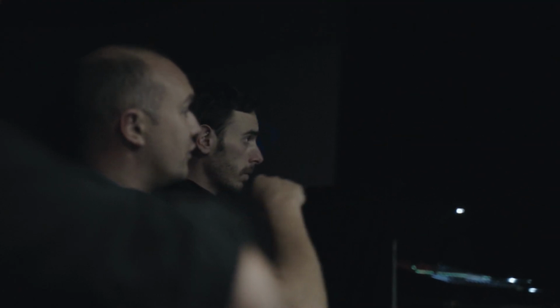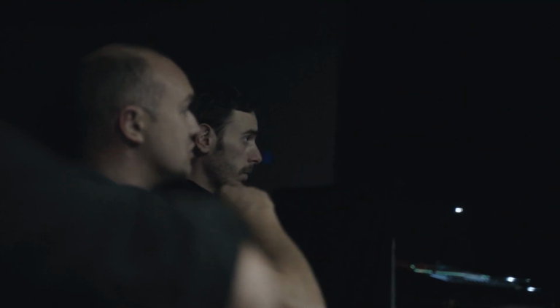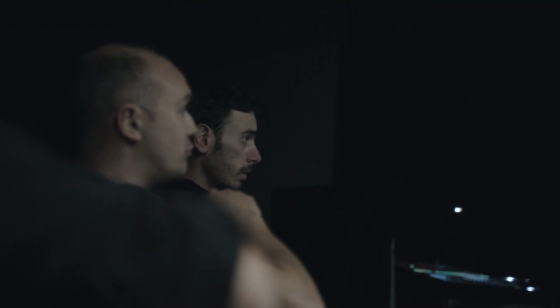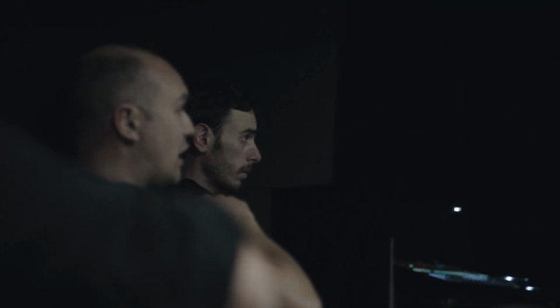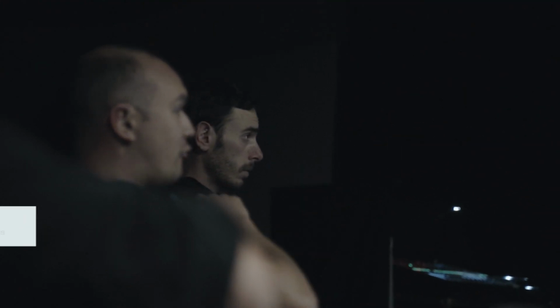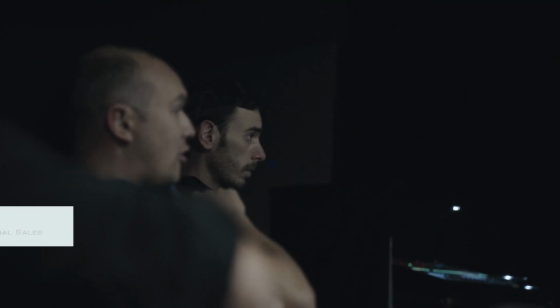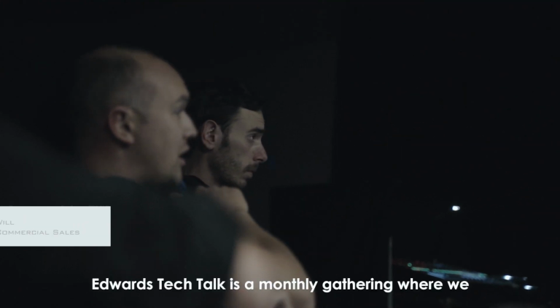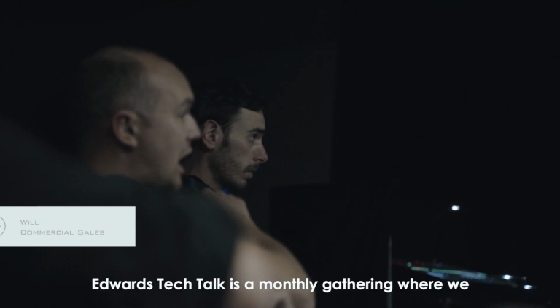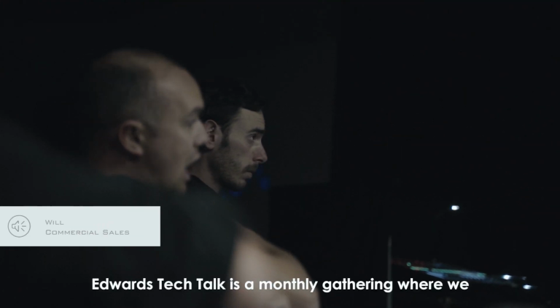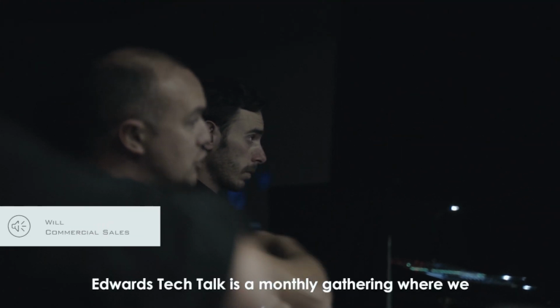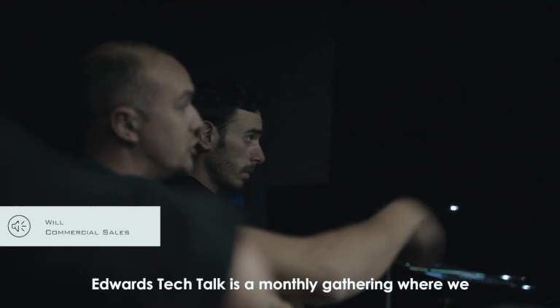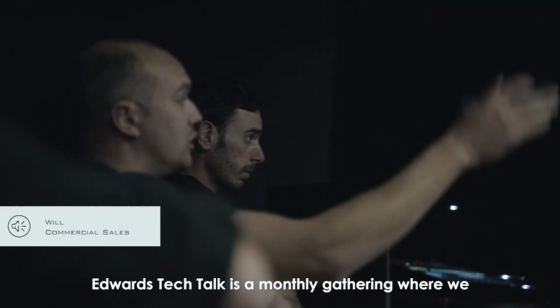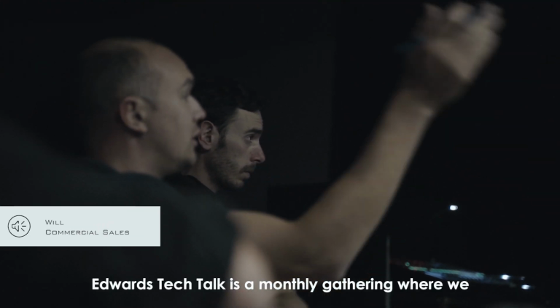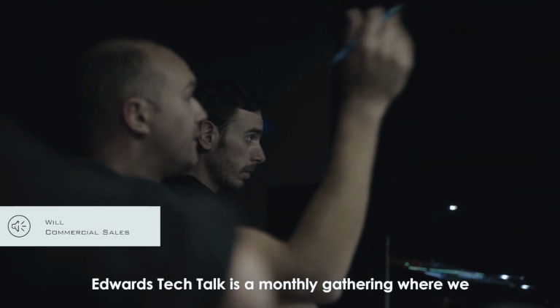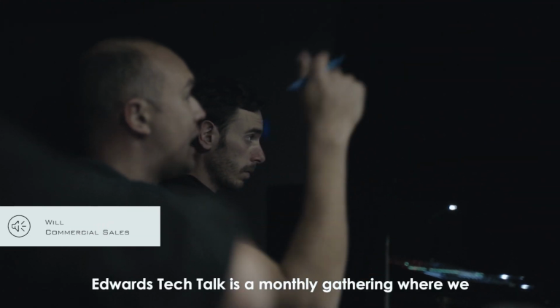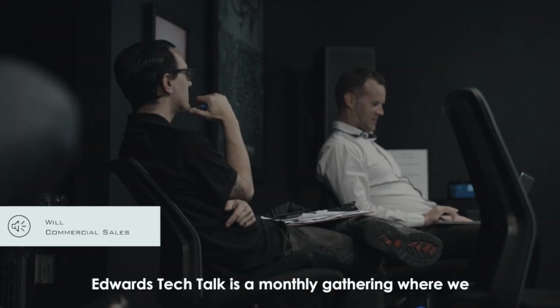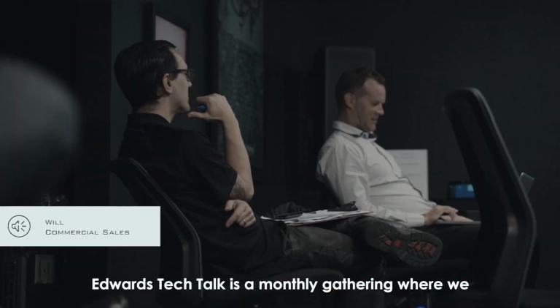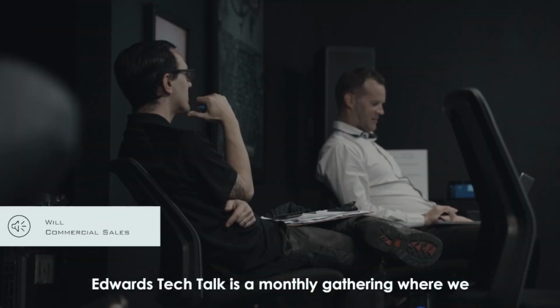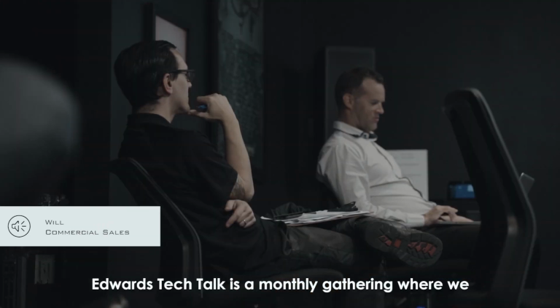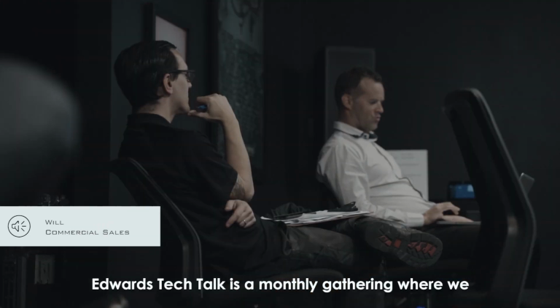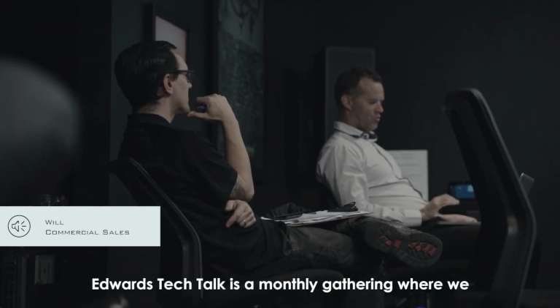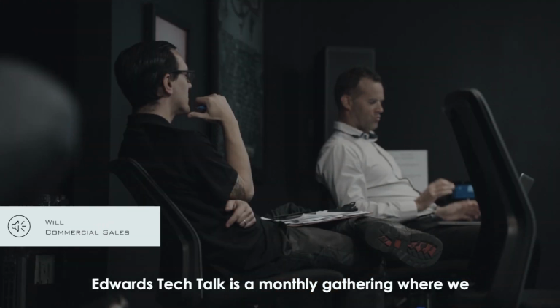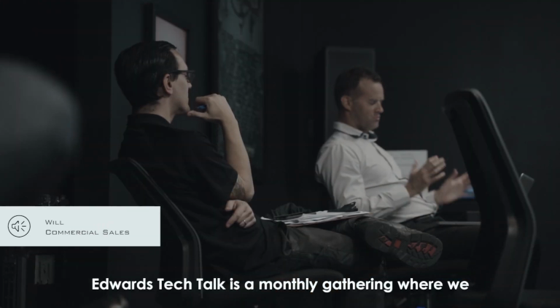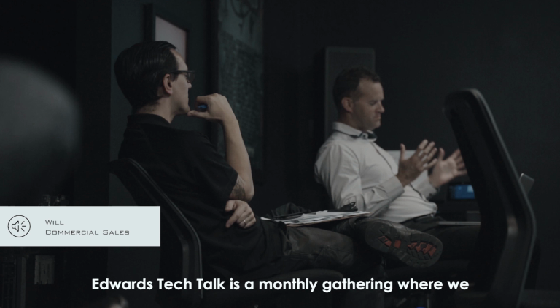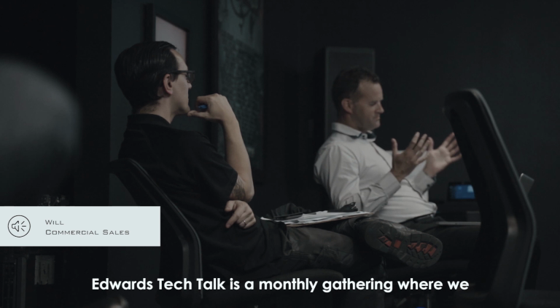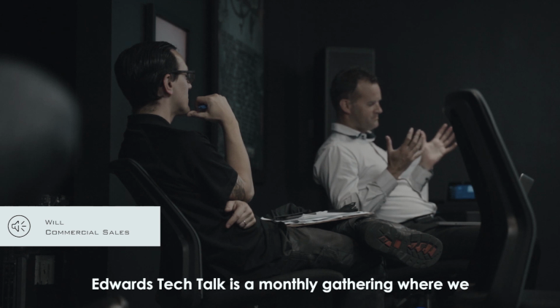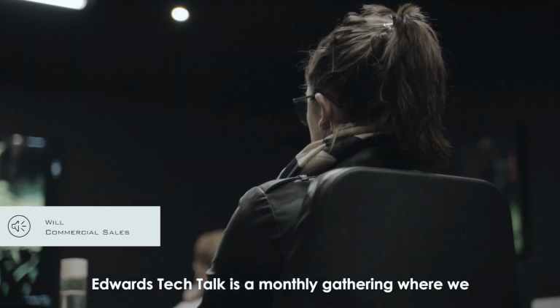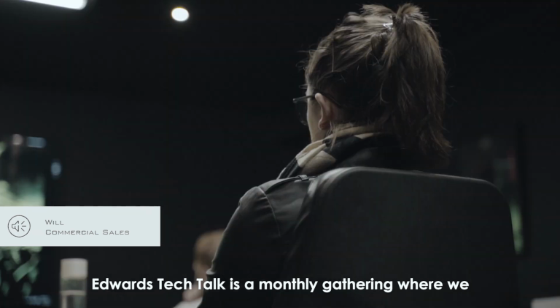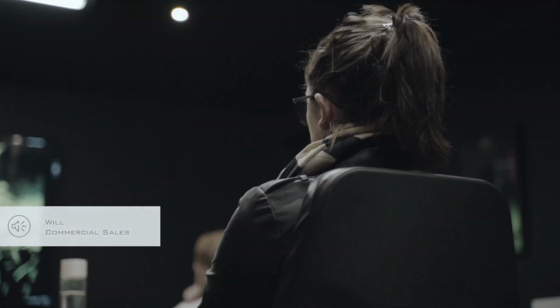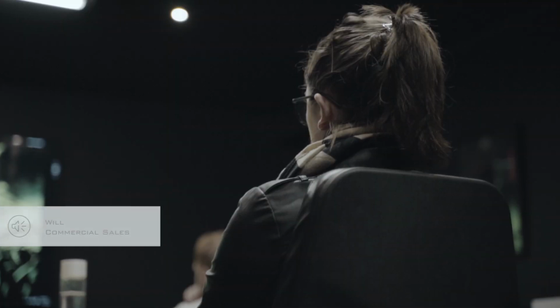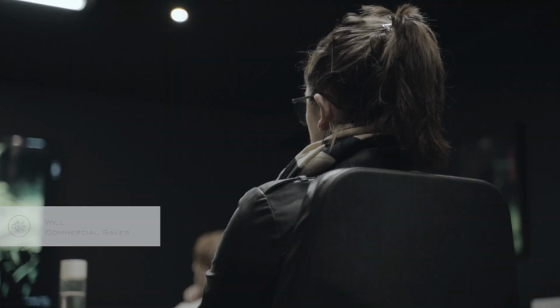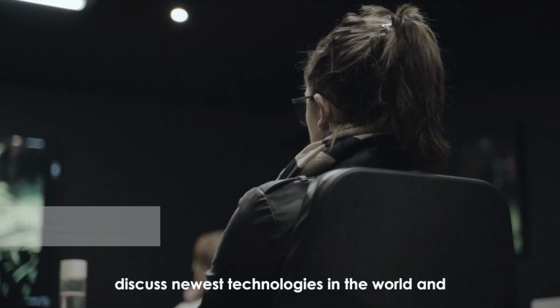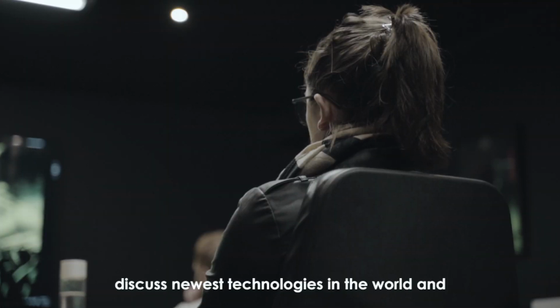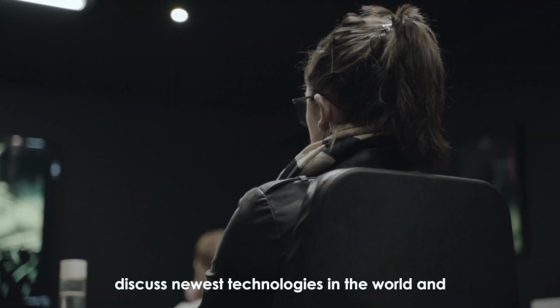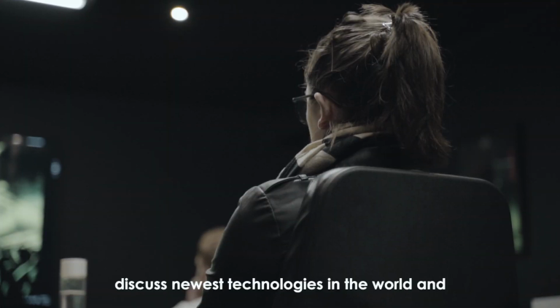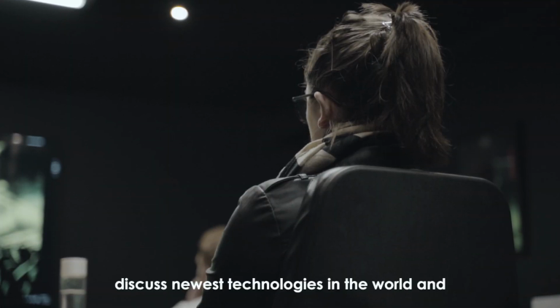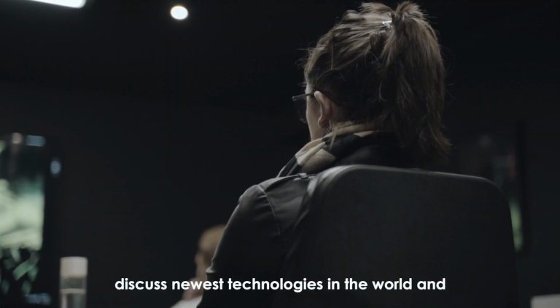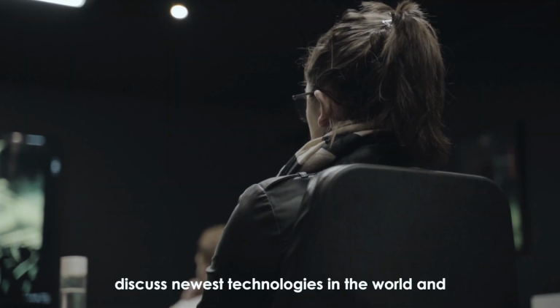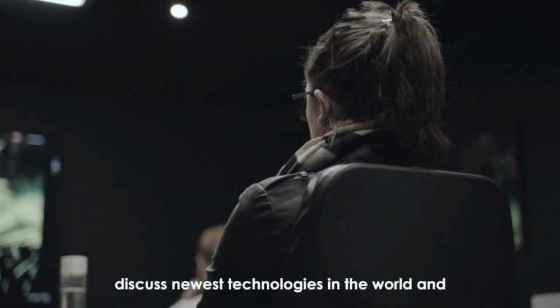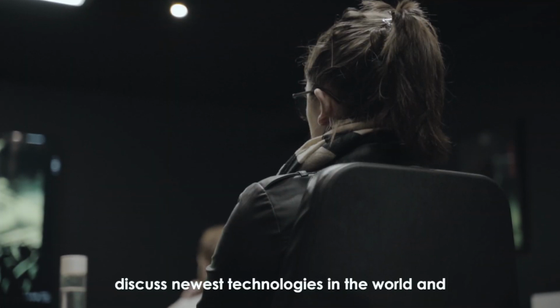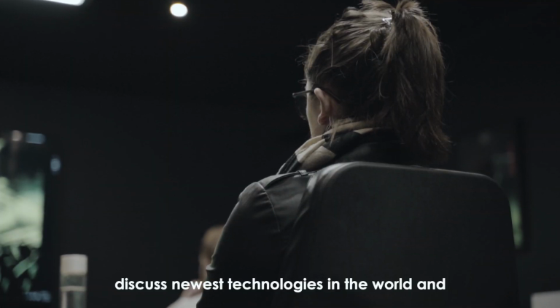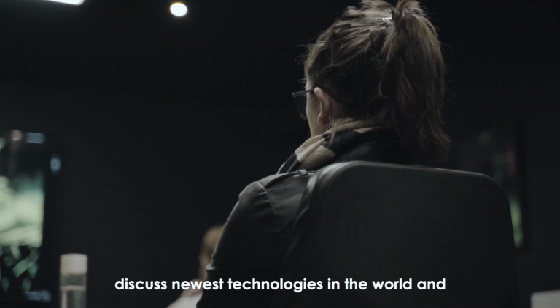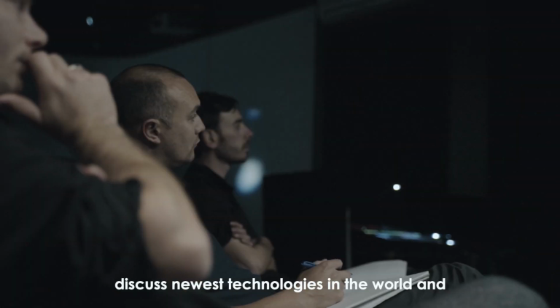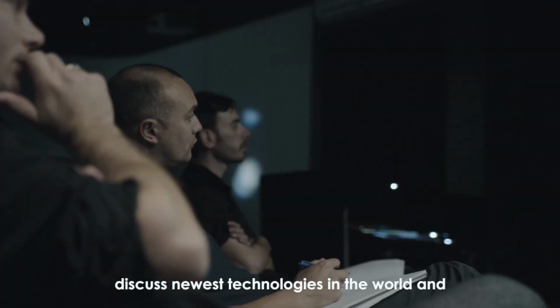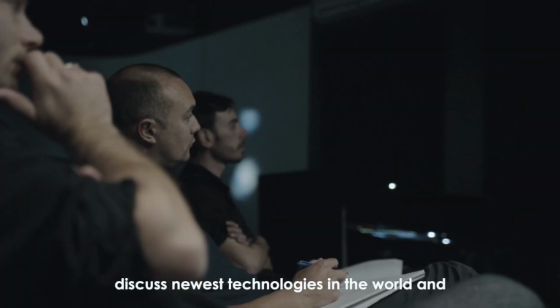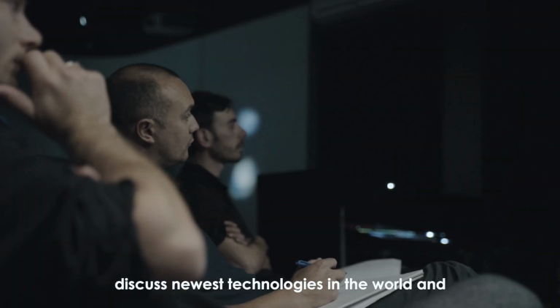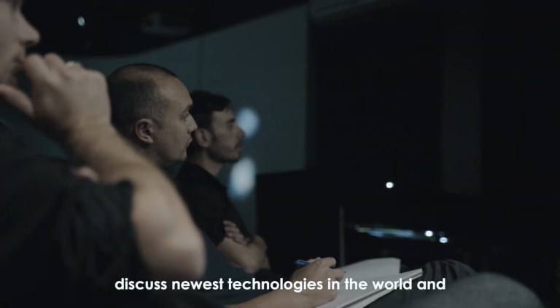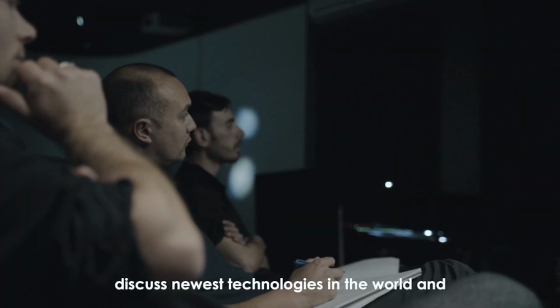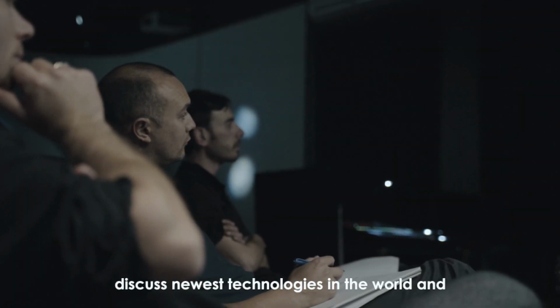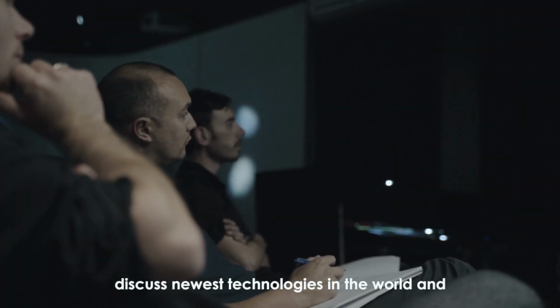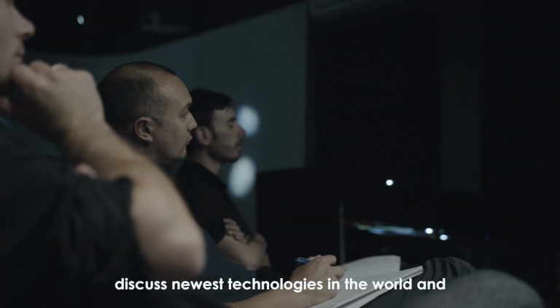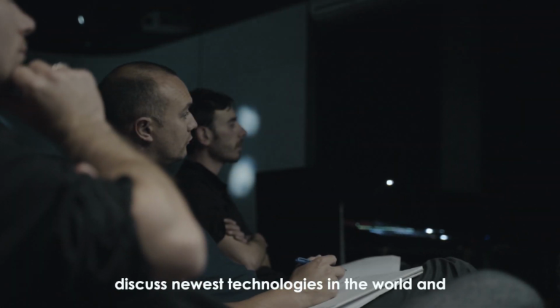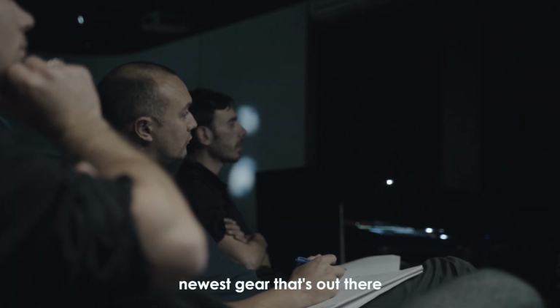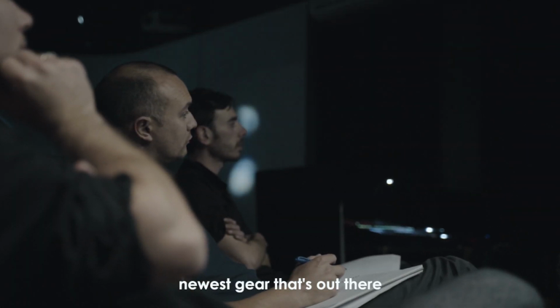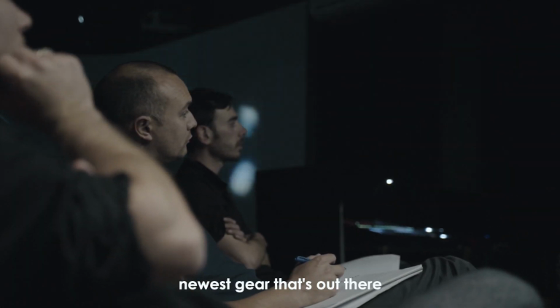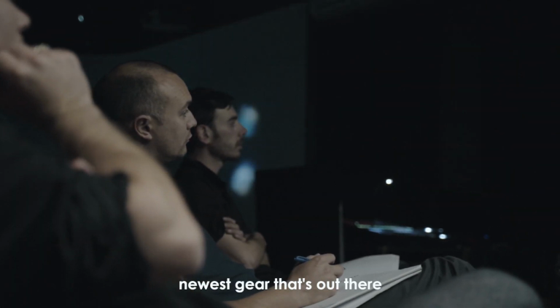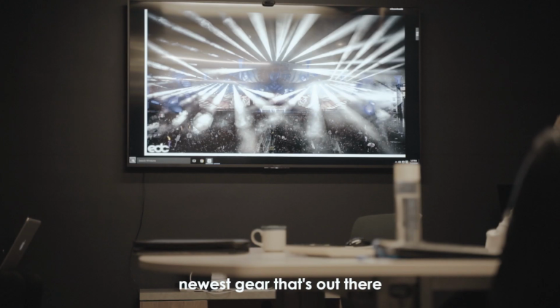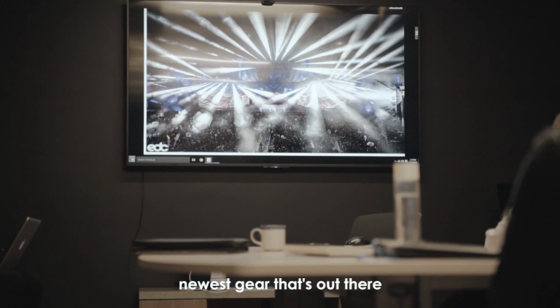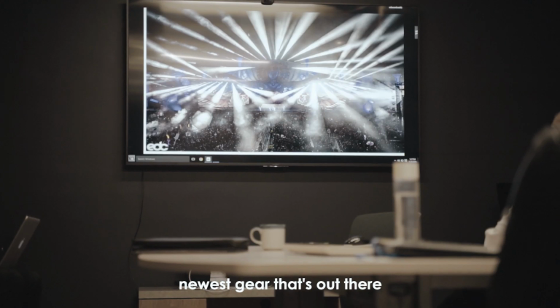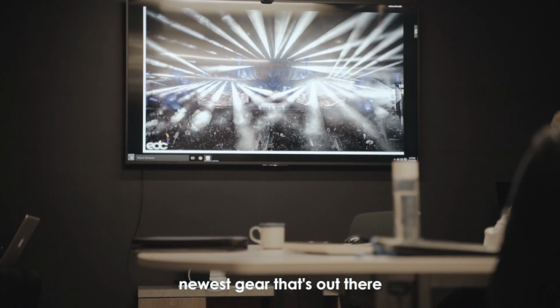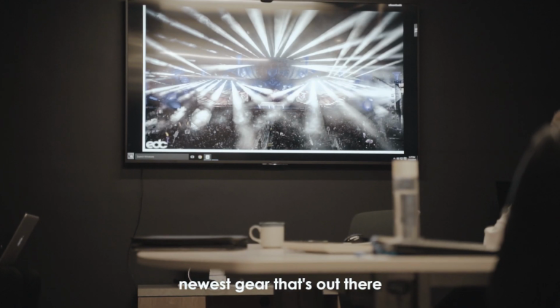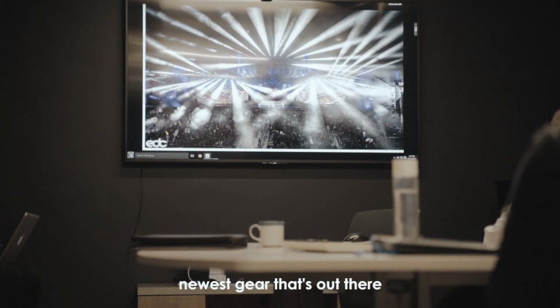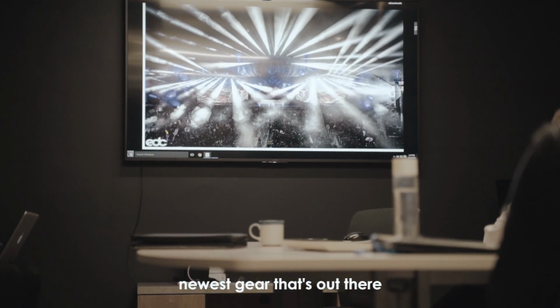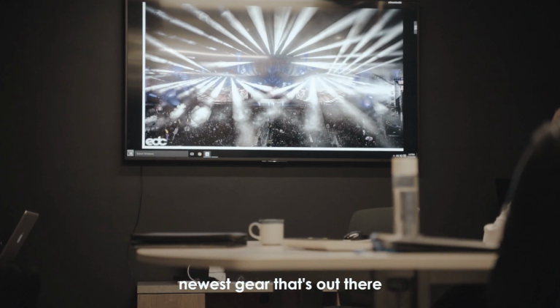Our Edwards Tech Talk is a monthly gathering where we discuss the newest technologies in the world and the newest gear that's out there.